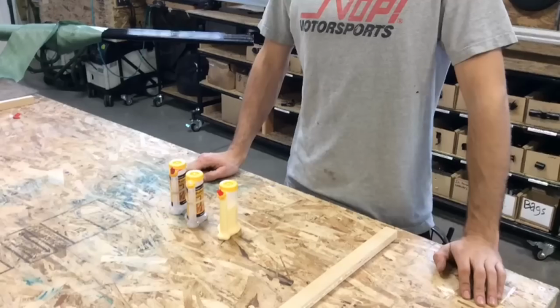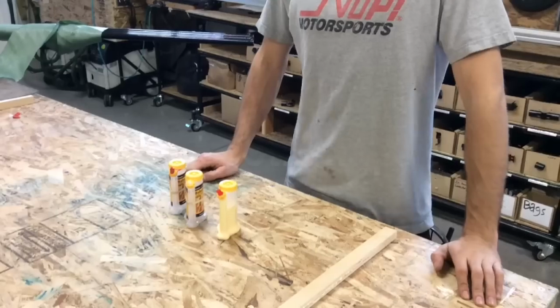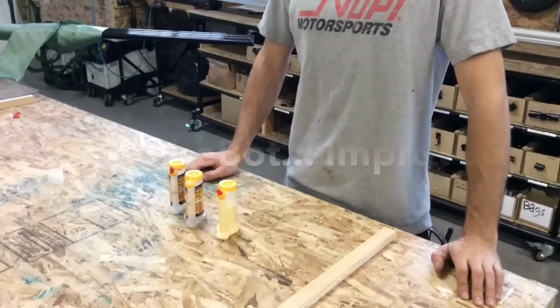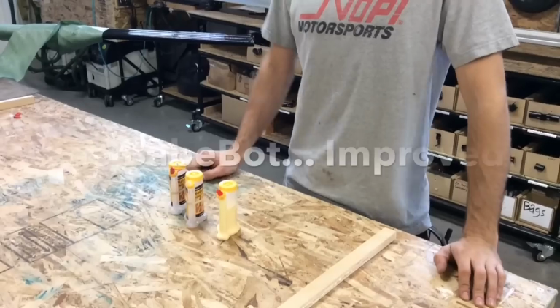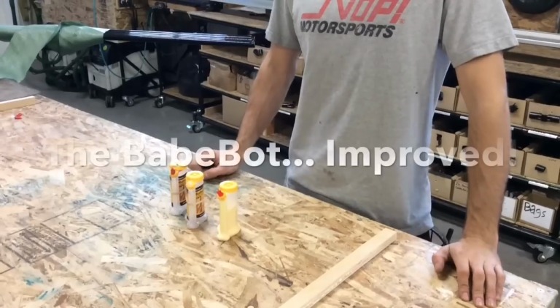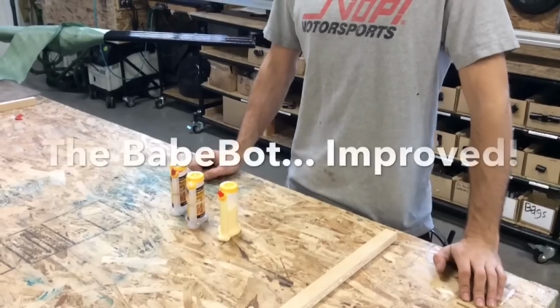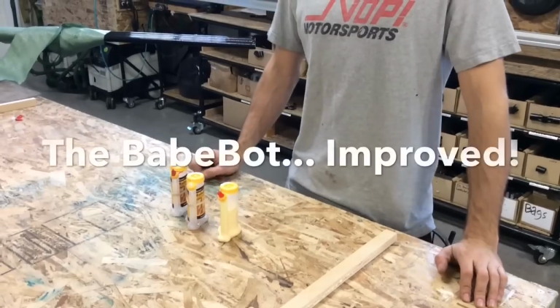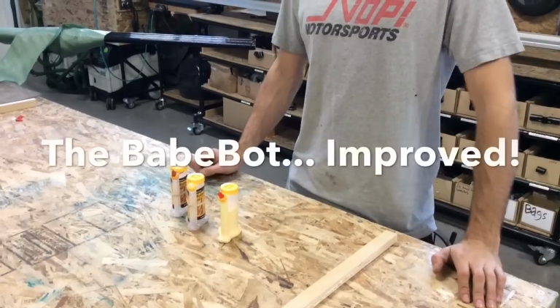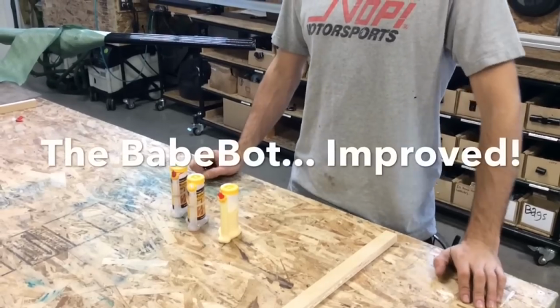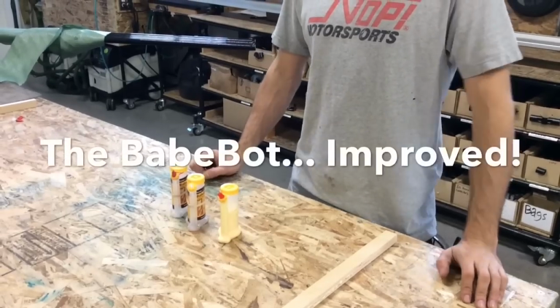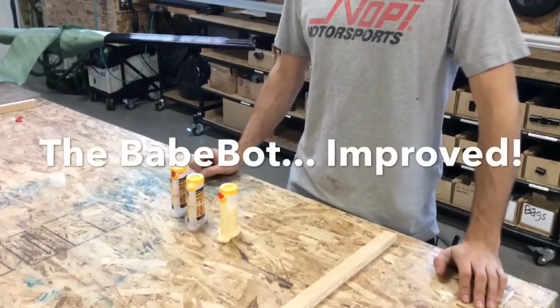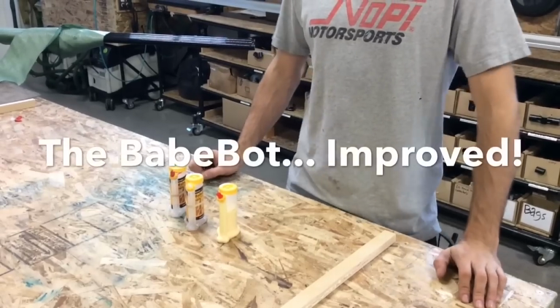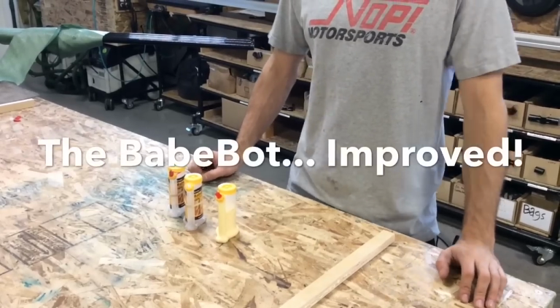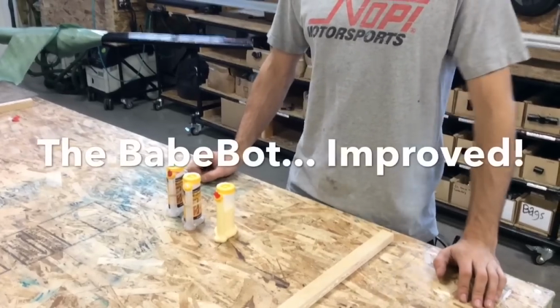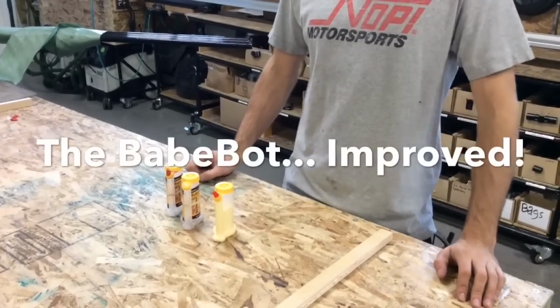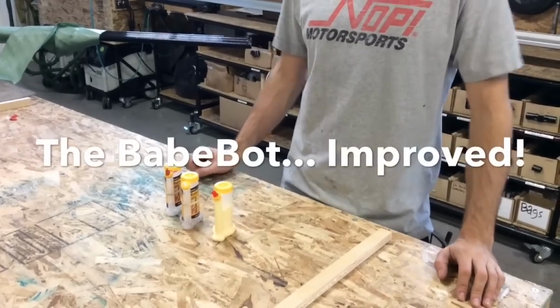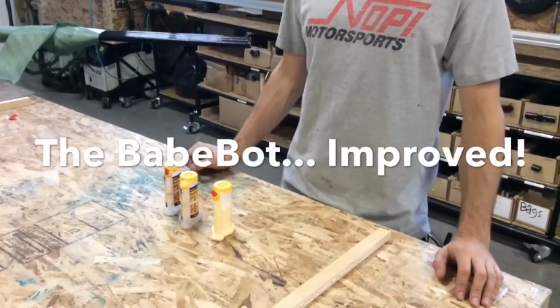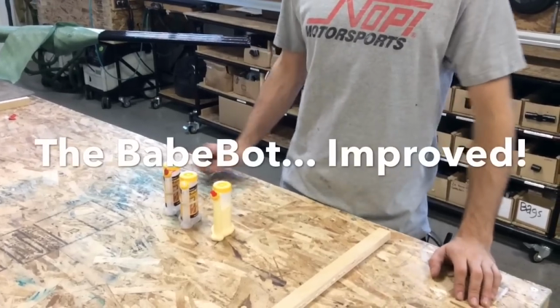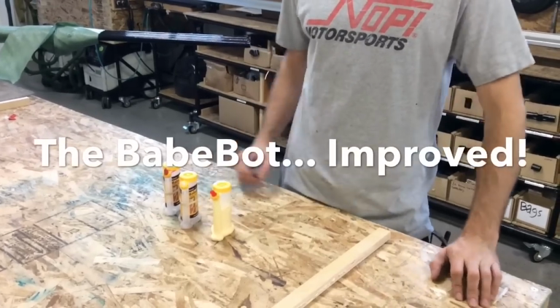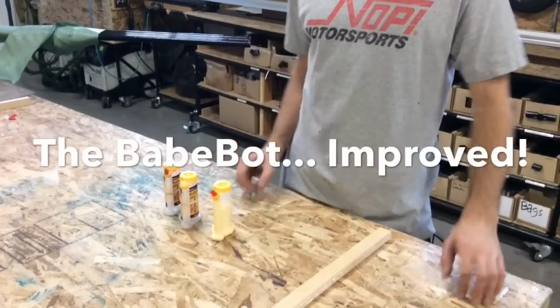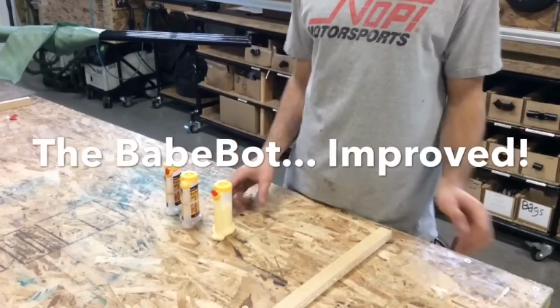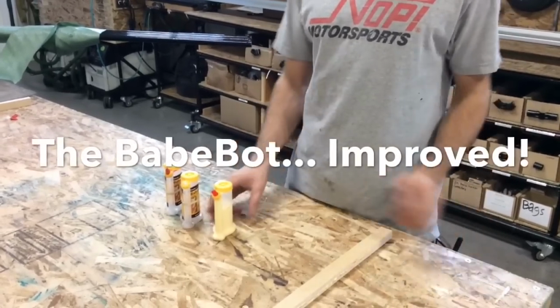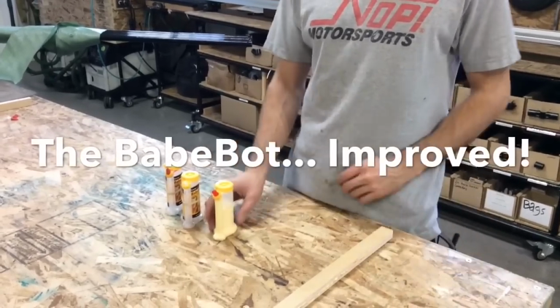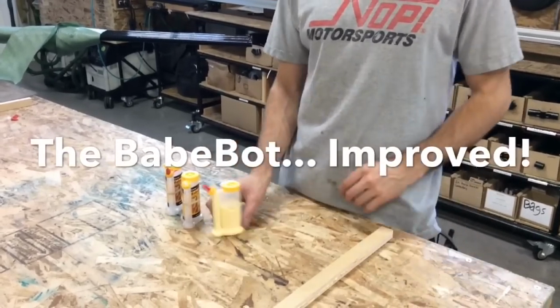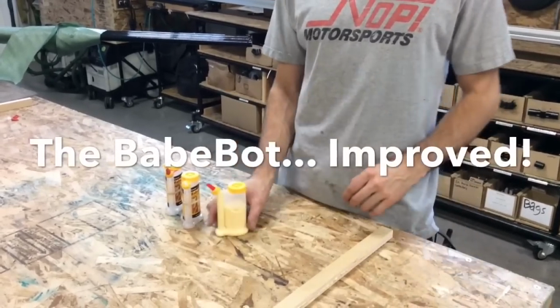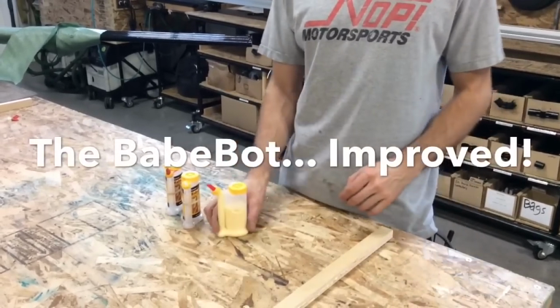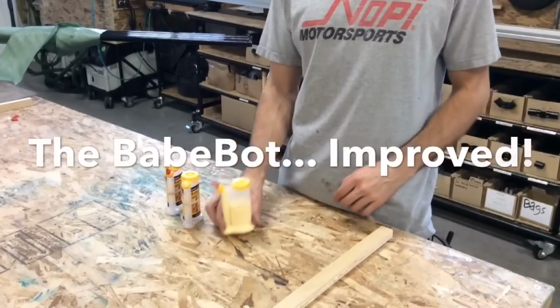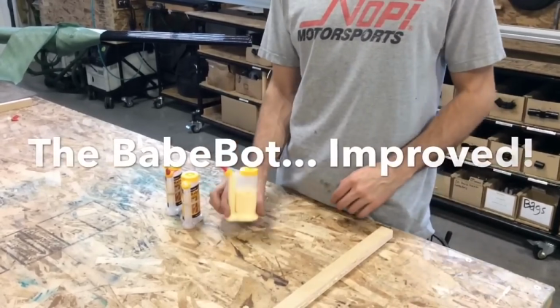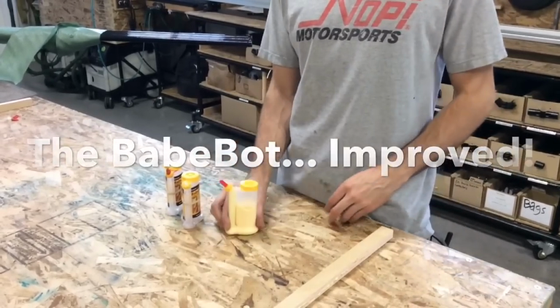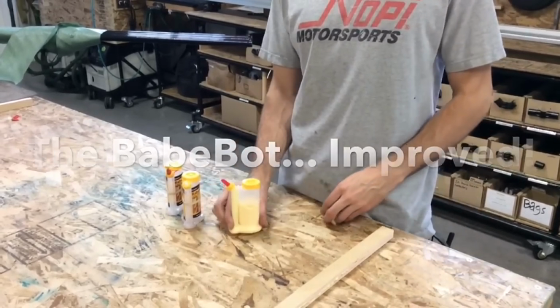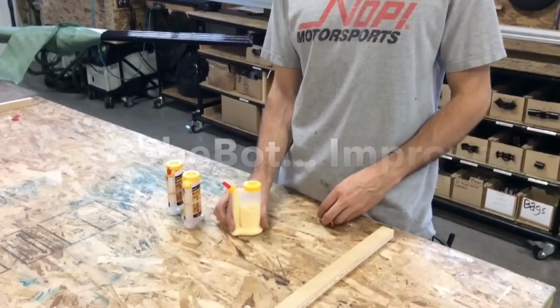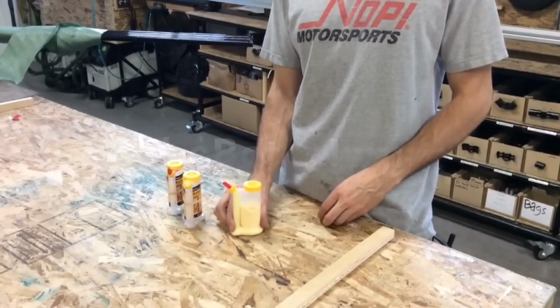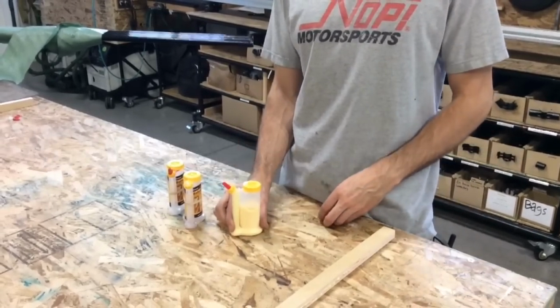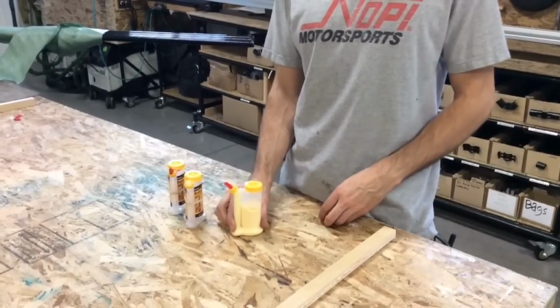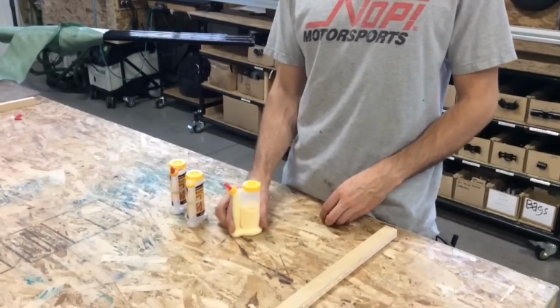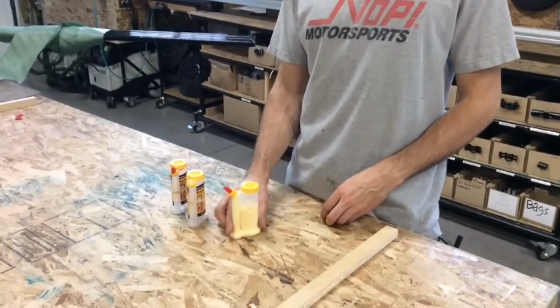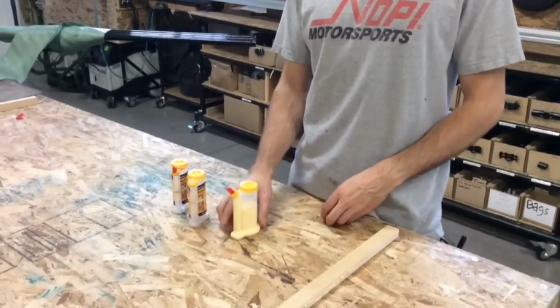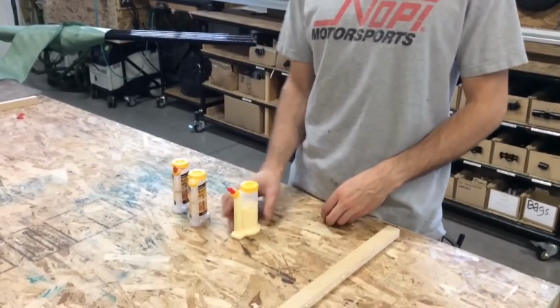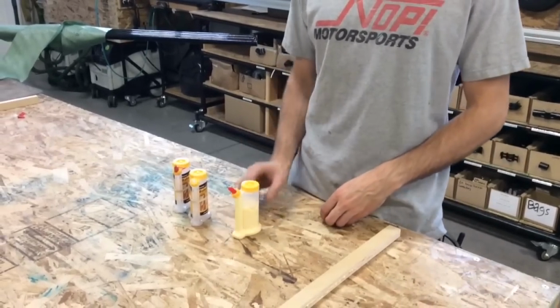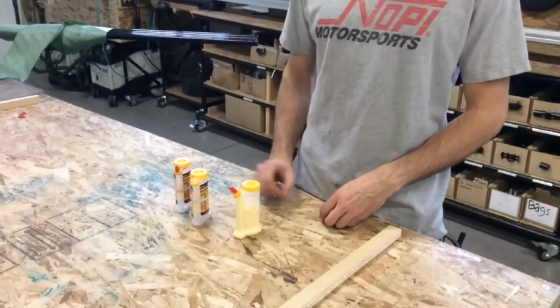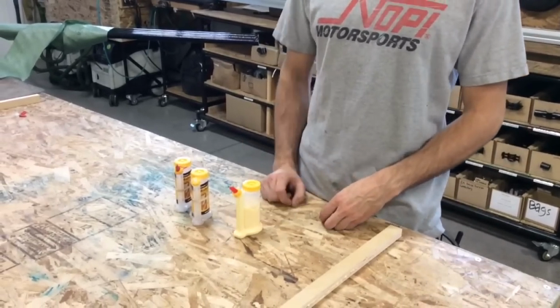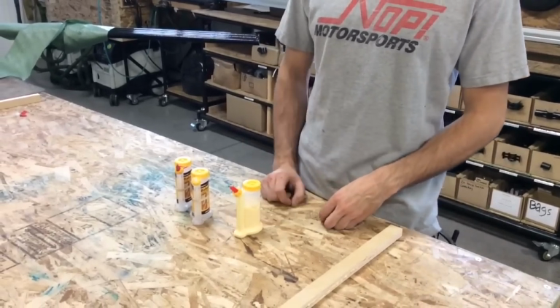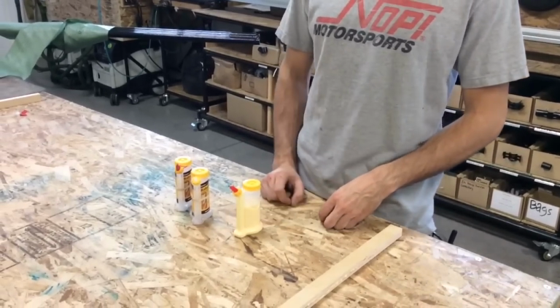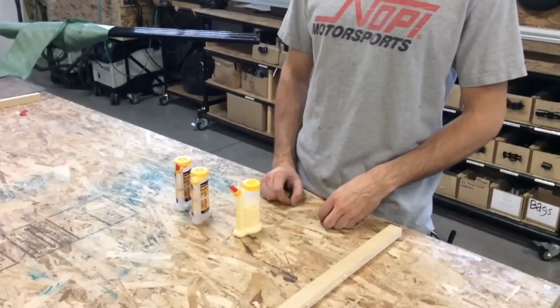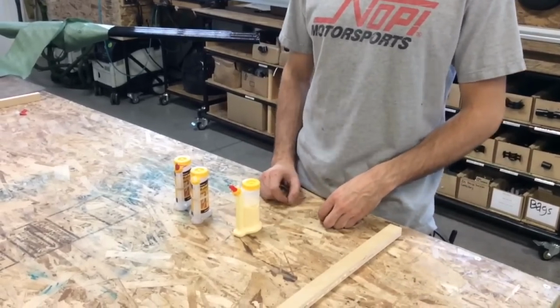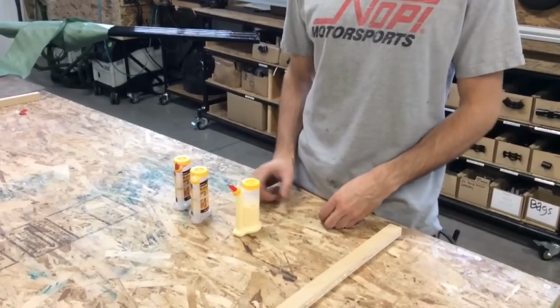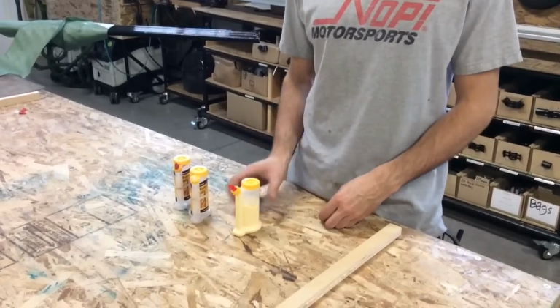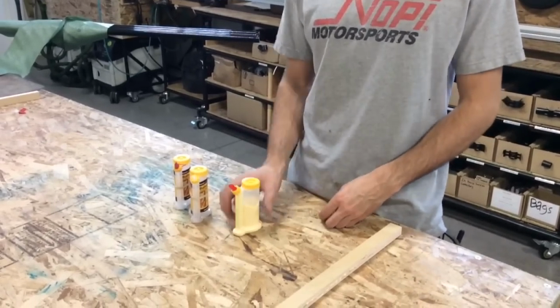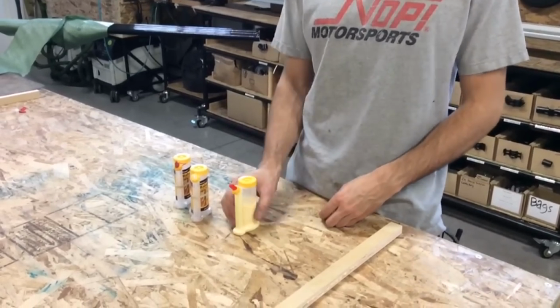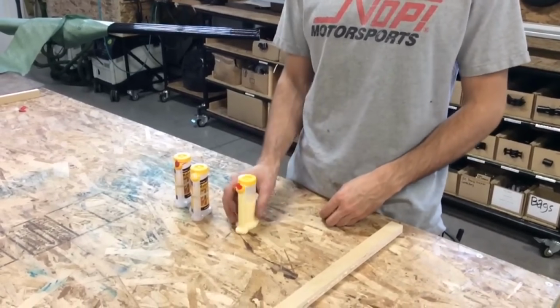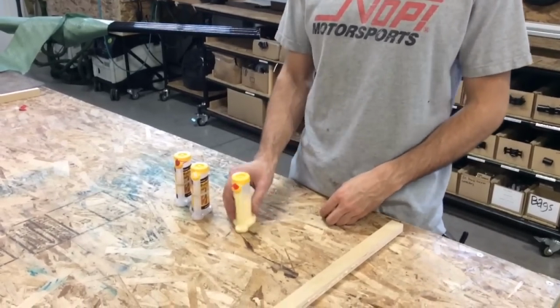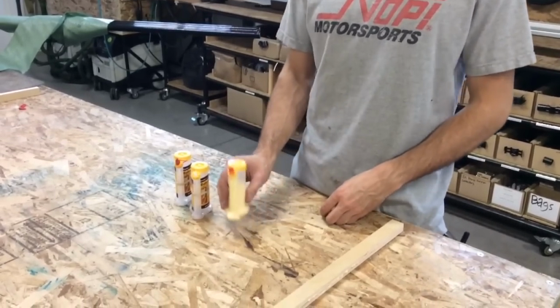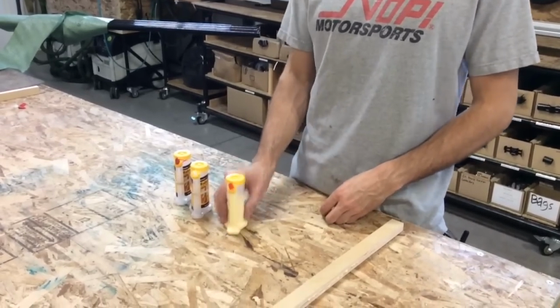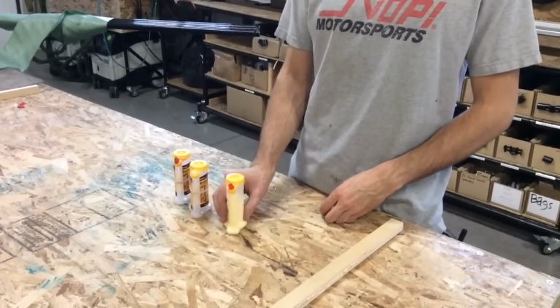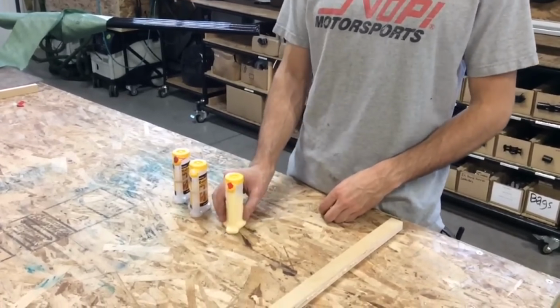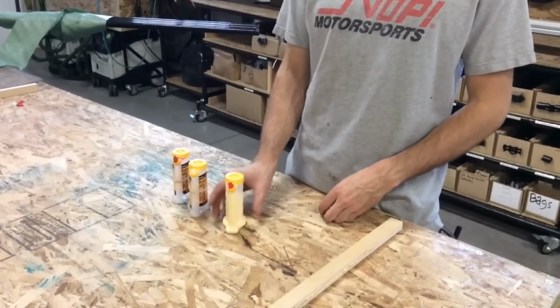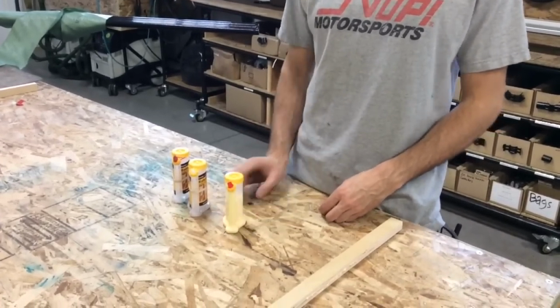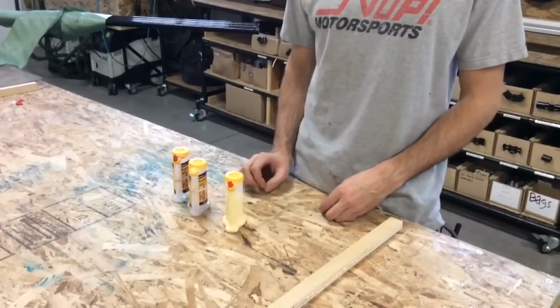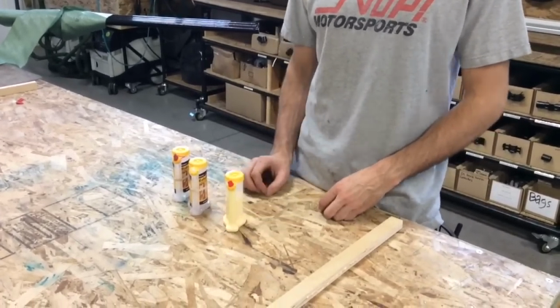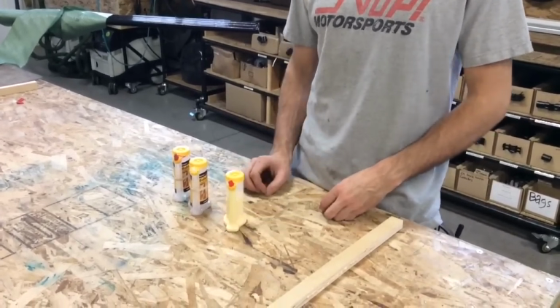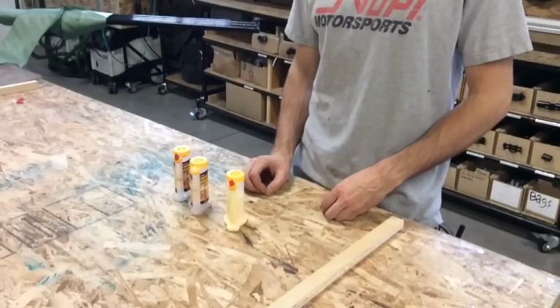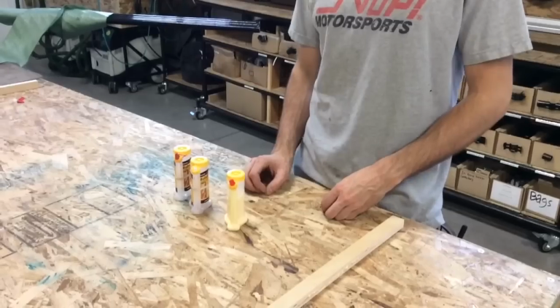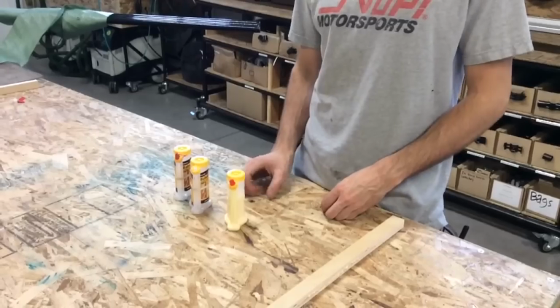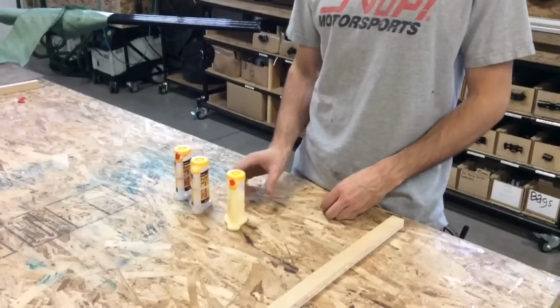Hey, this is Lucas with FastCap, and I'm here to show you the BabeBot. This is a product we've had for a long time, and it's an awesome product.